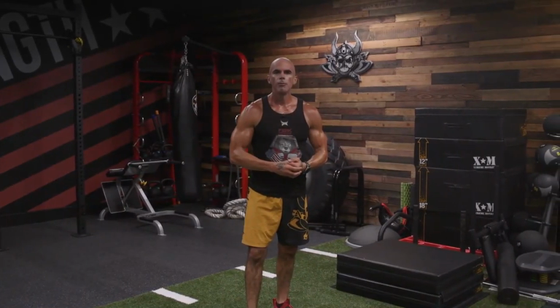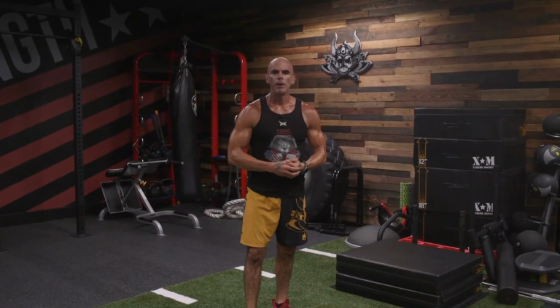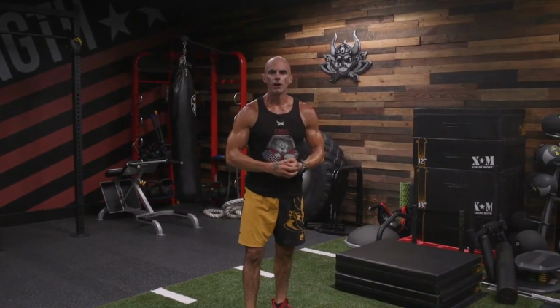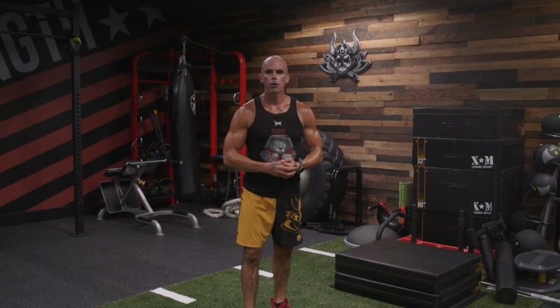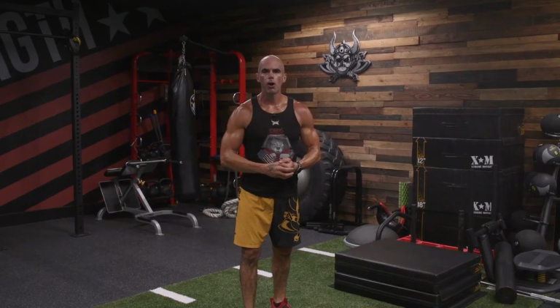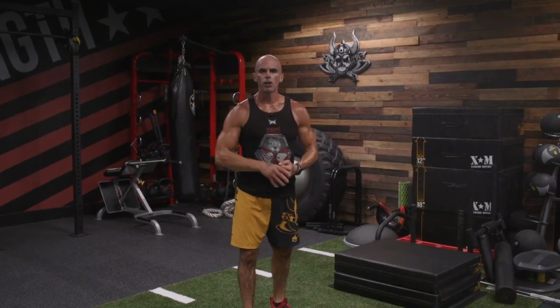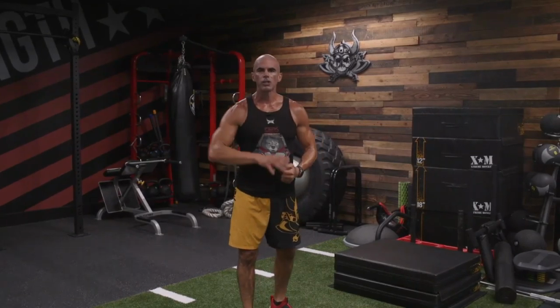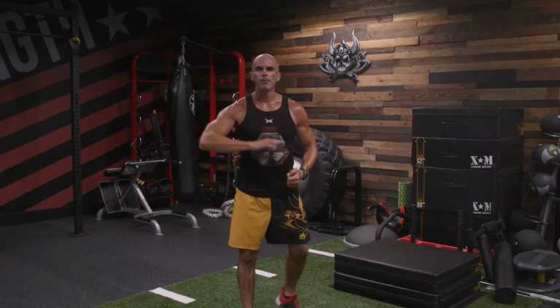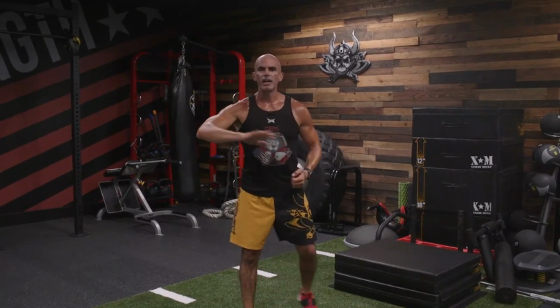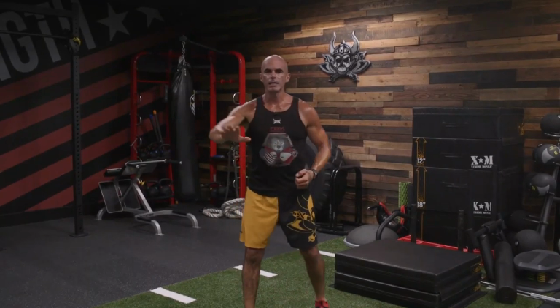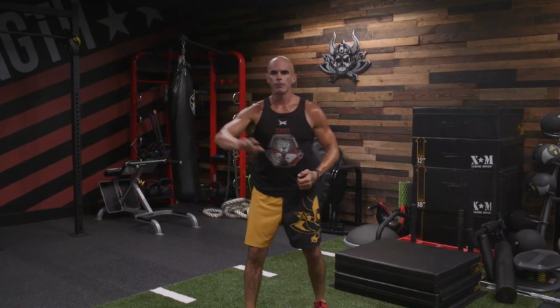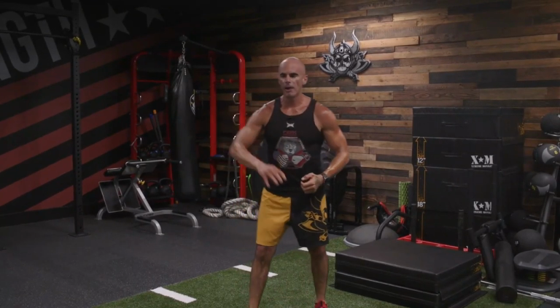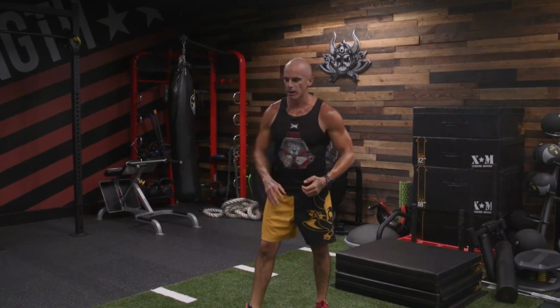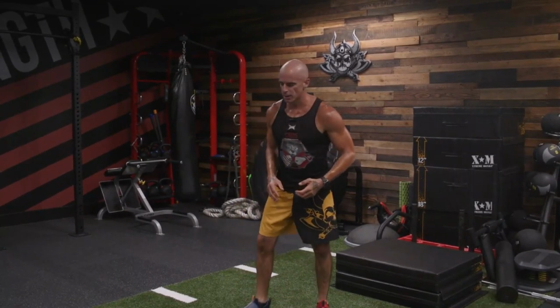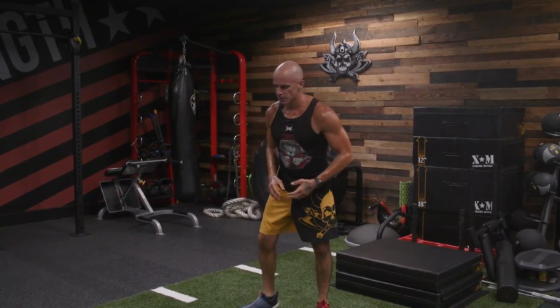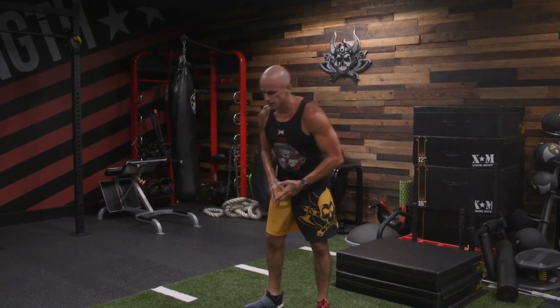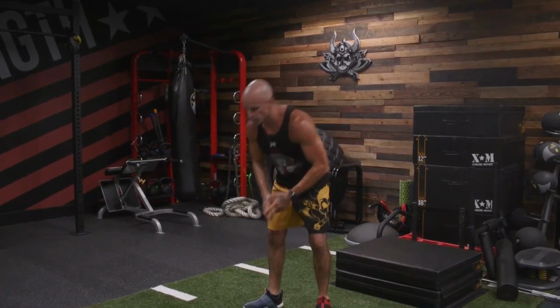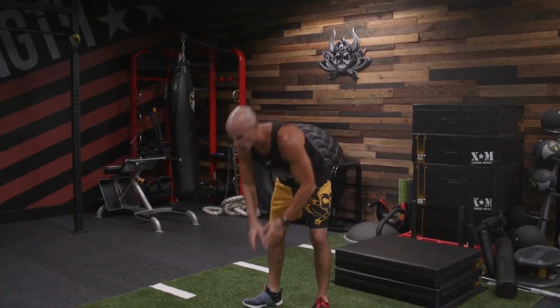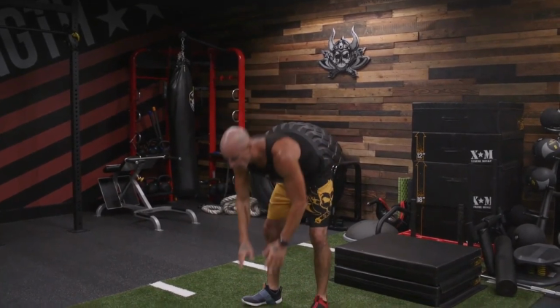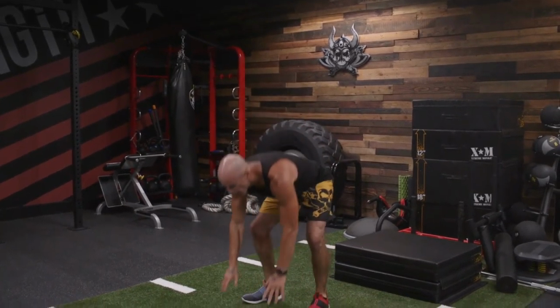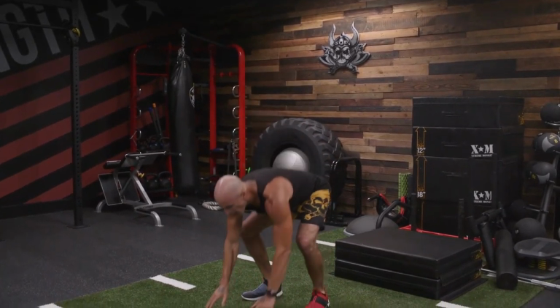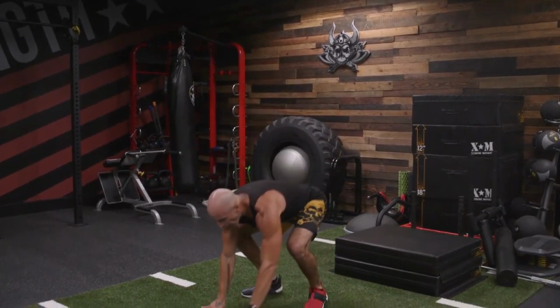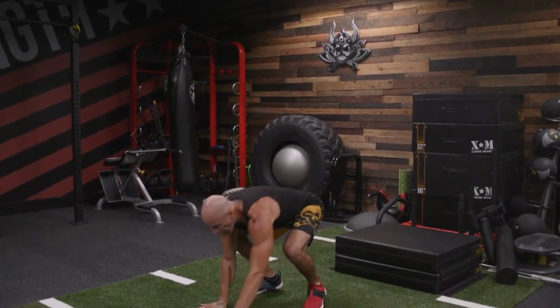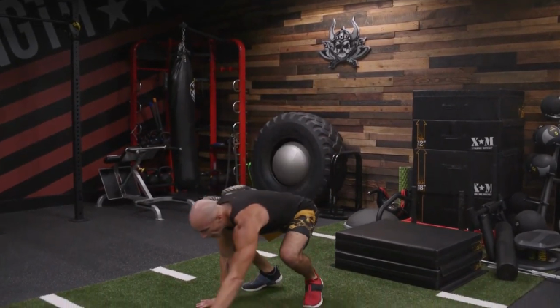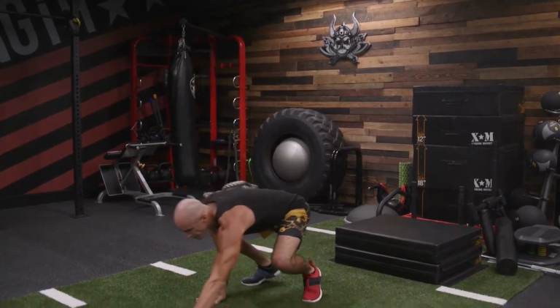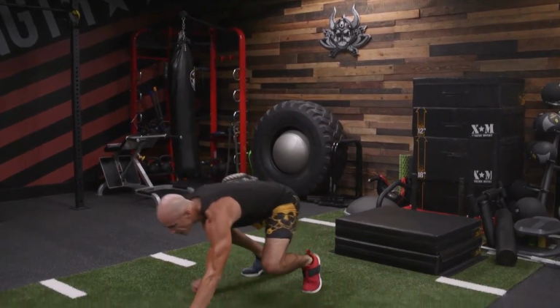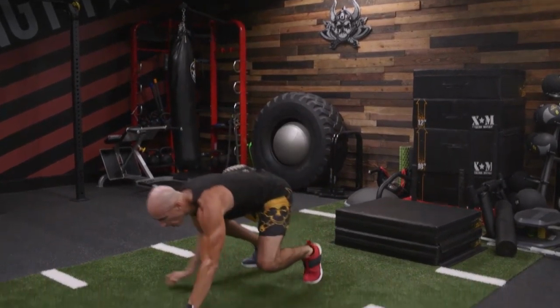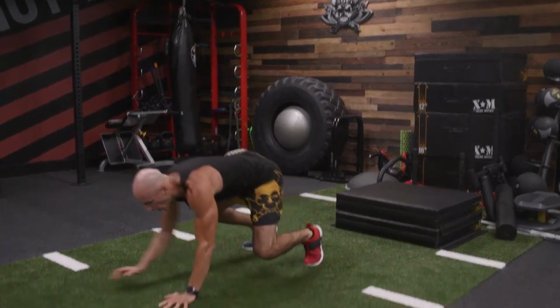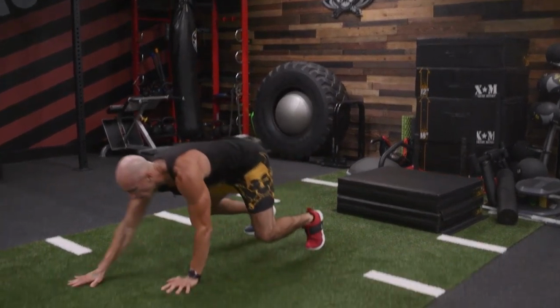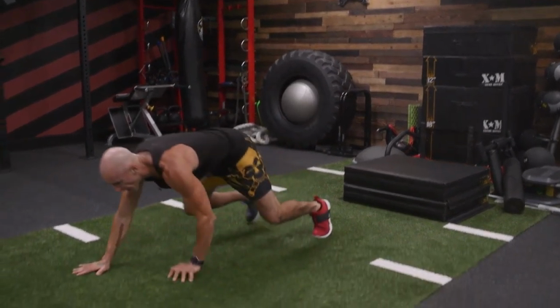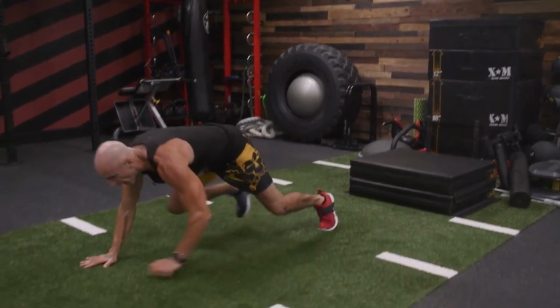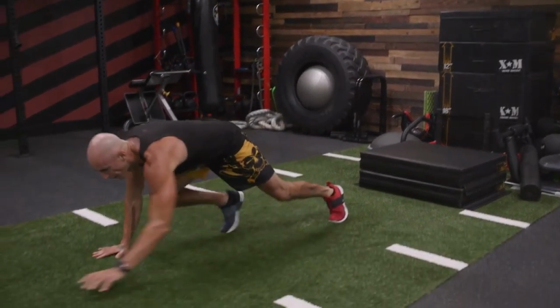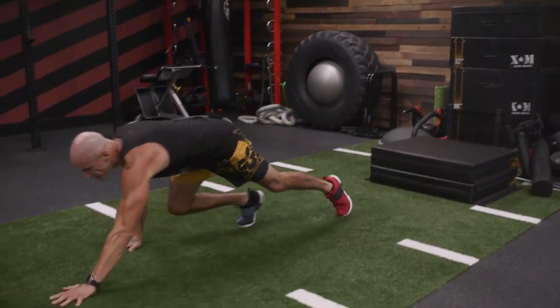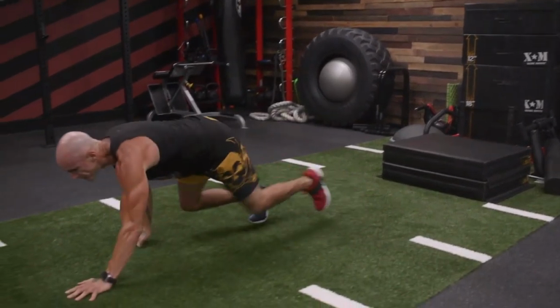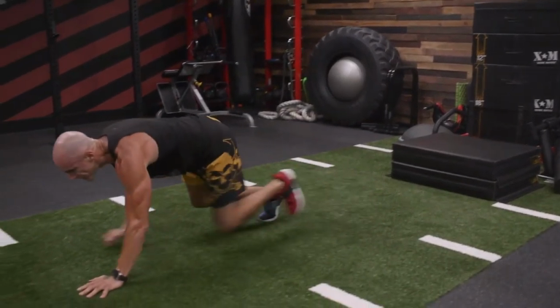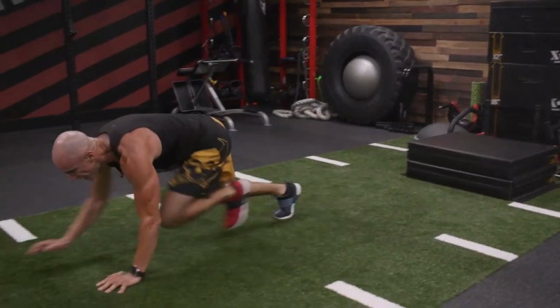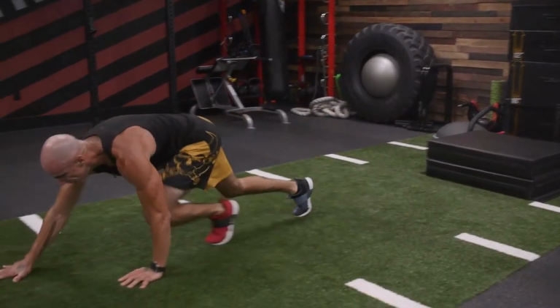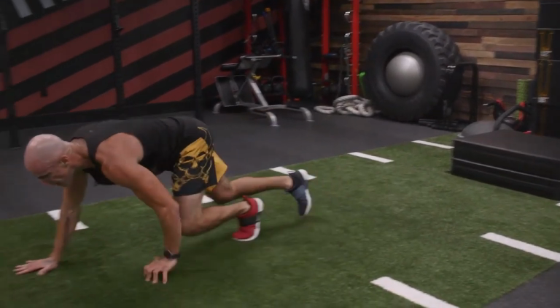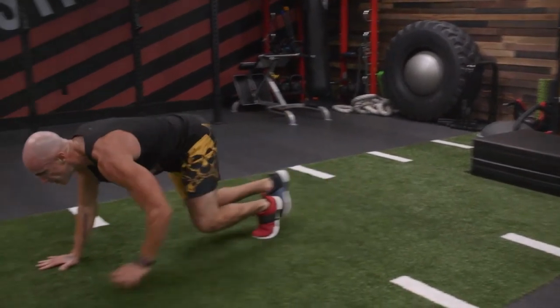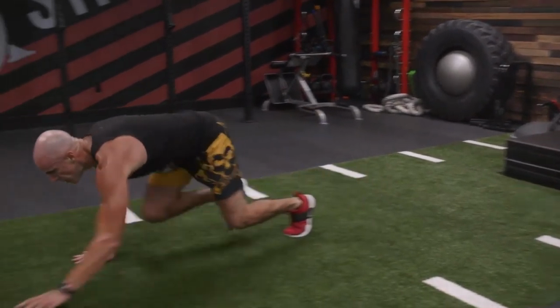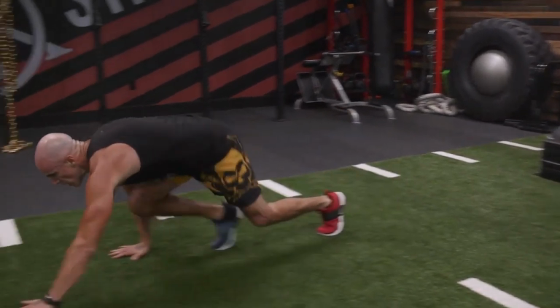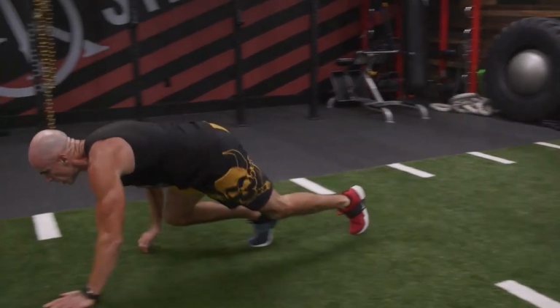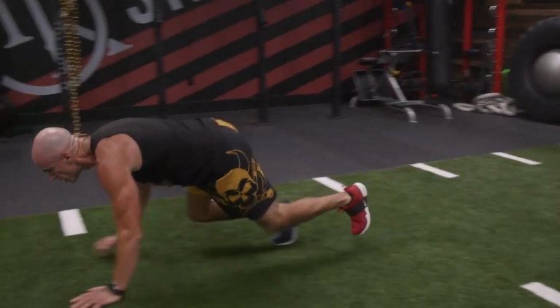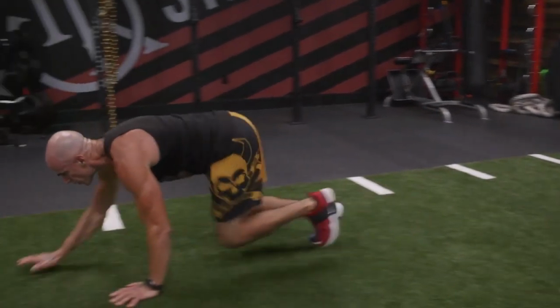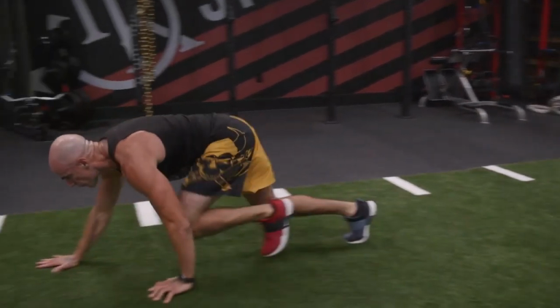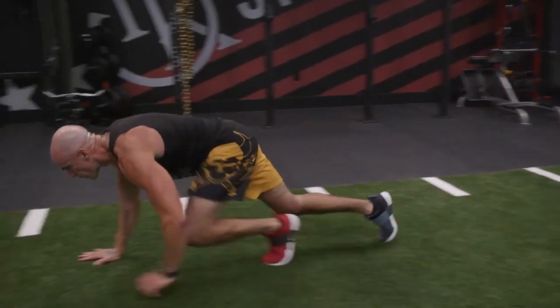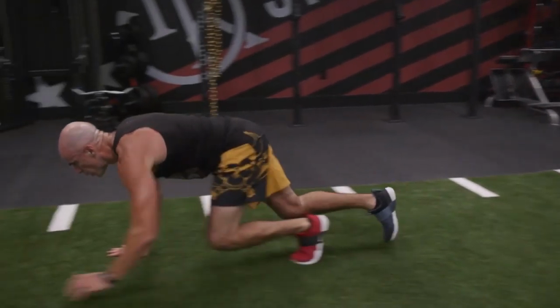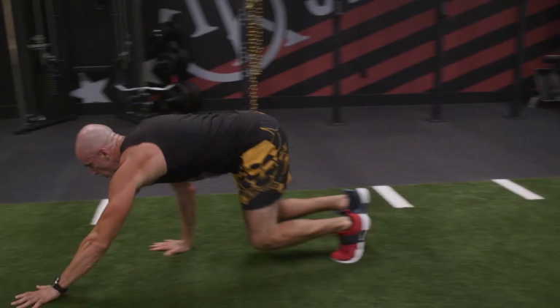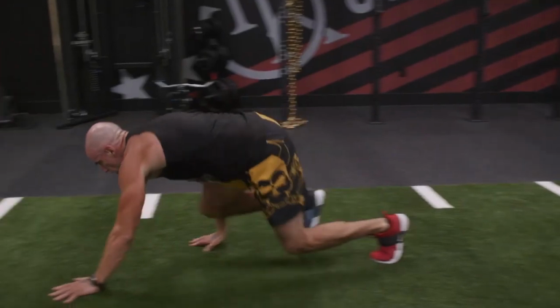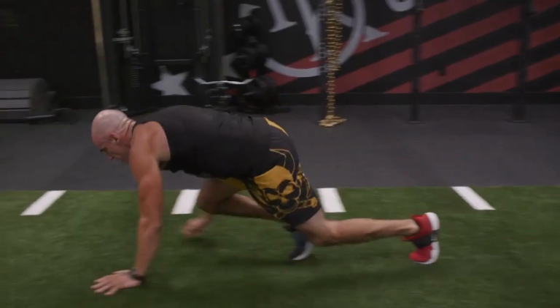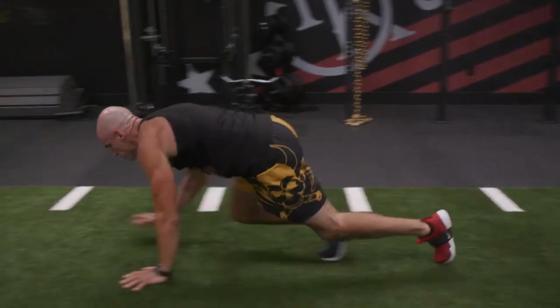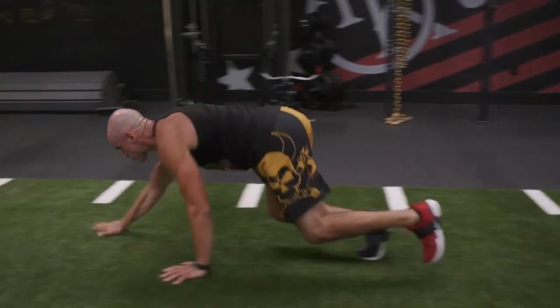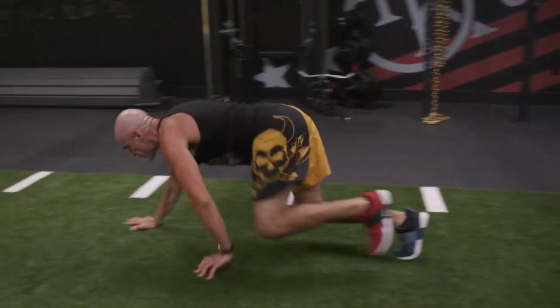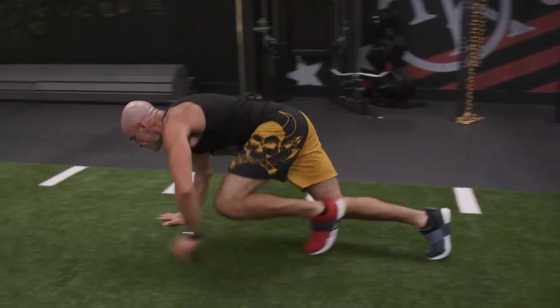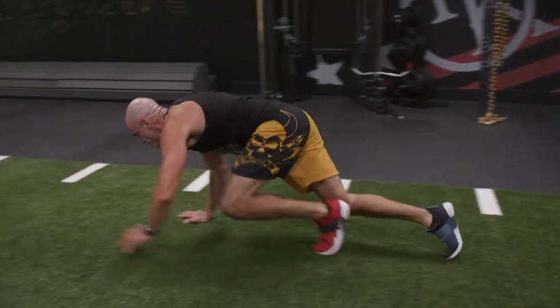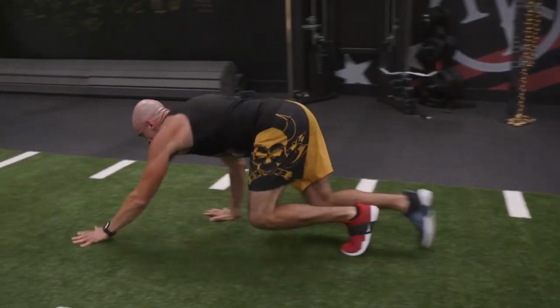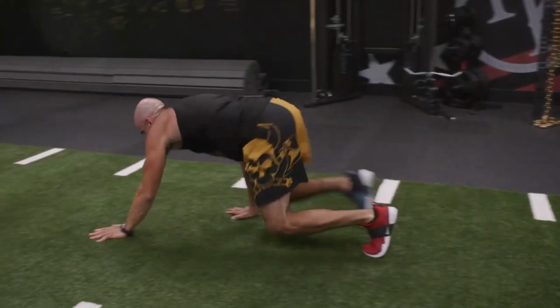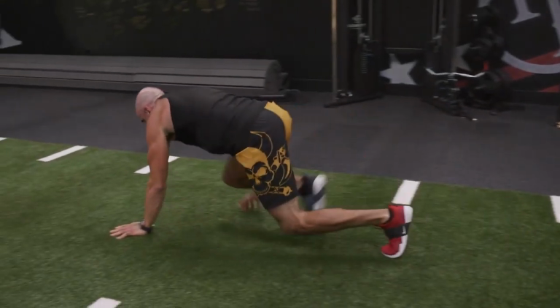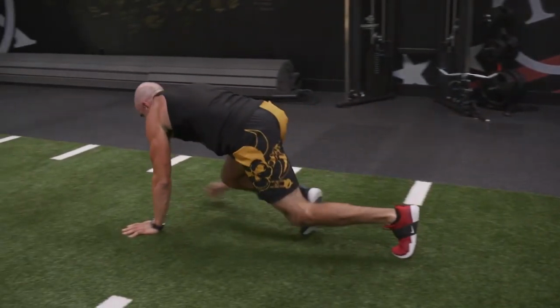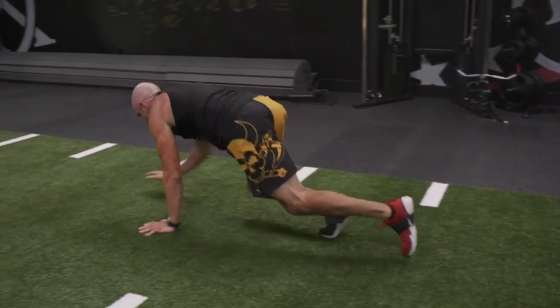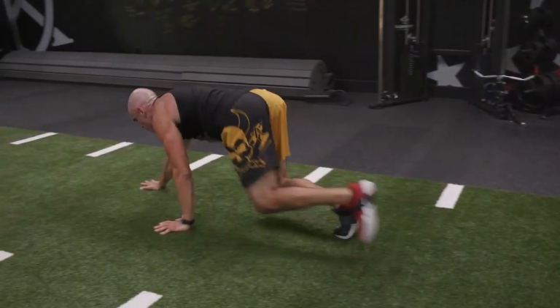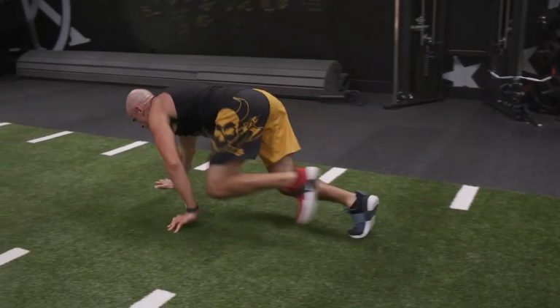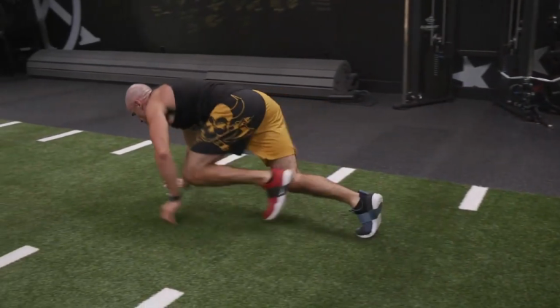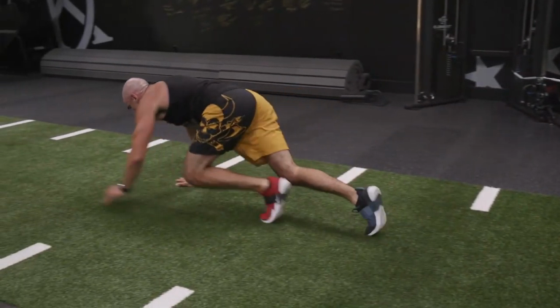Bear crawls — spine is going to be parallel to the floor, opposite arm and opposite leg. A little flow, a little speed, a little momentum.